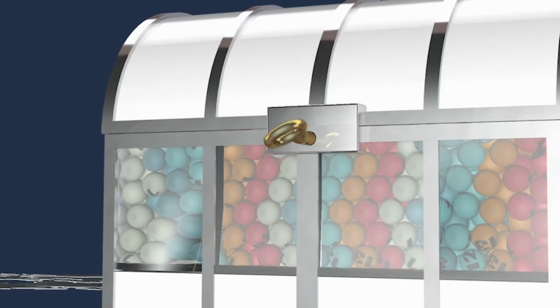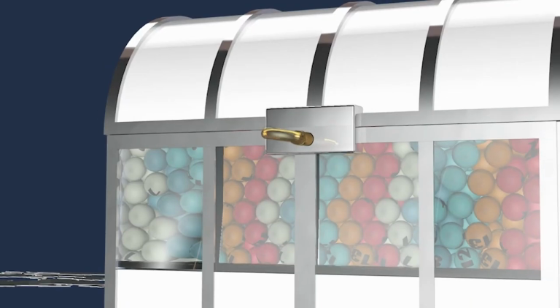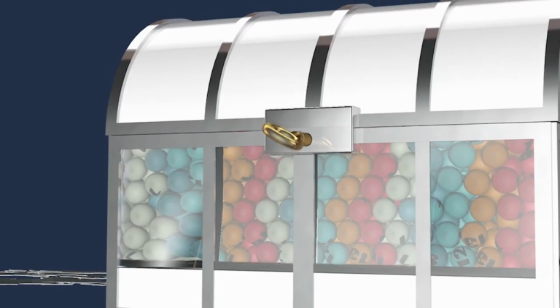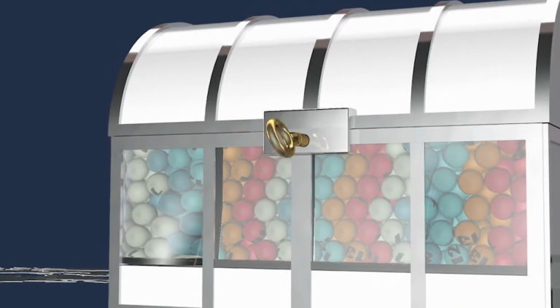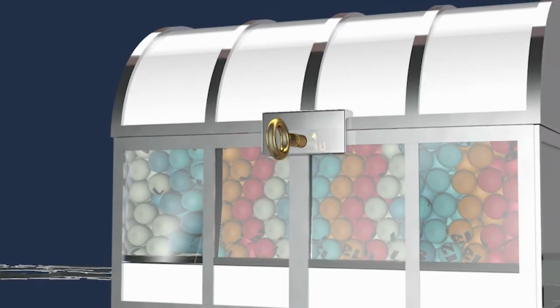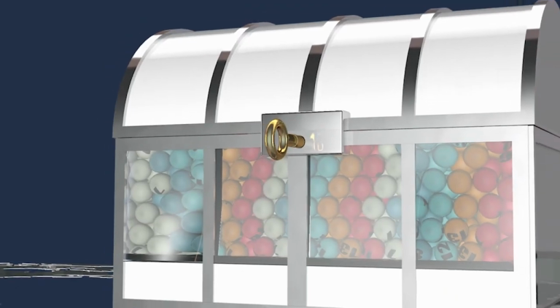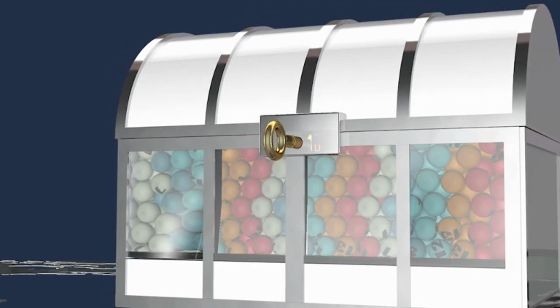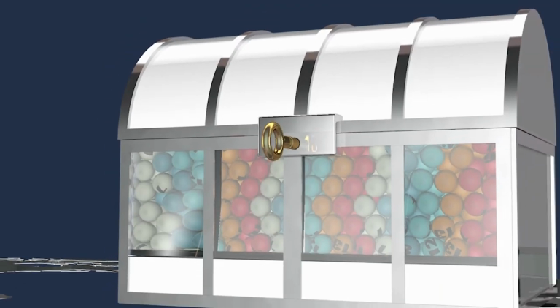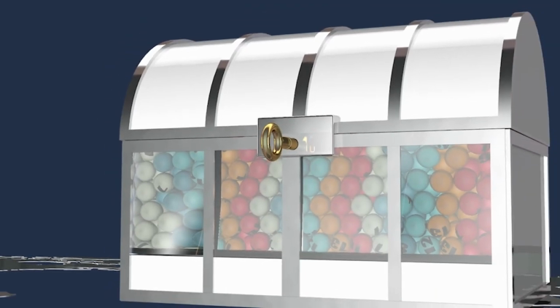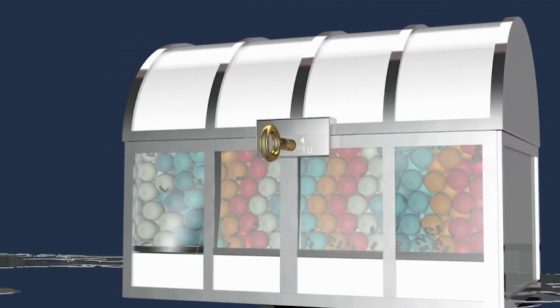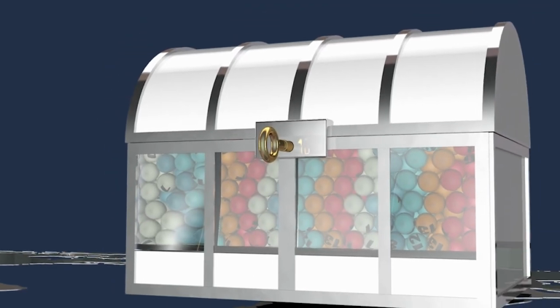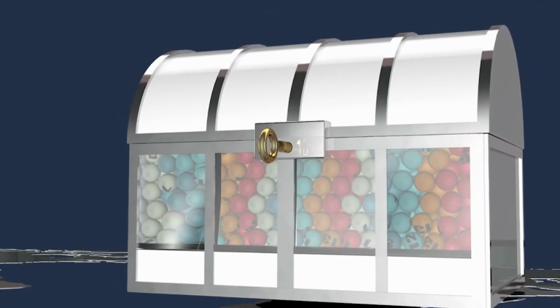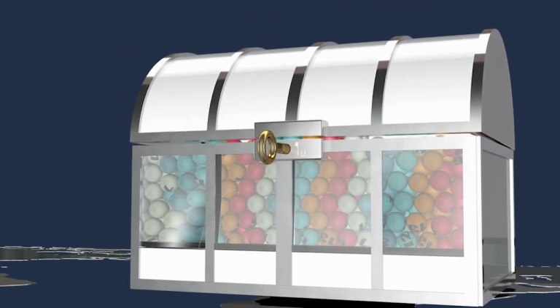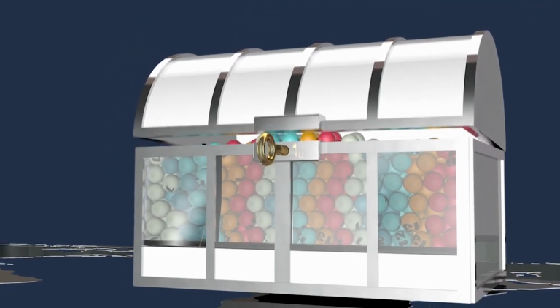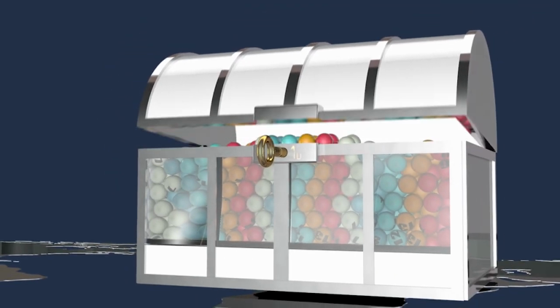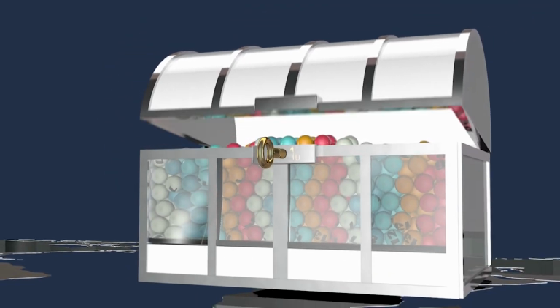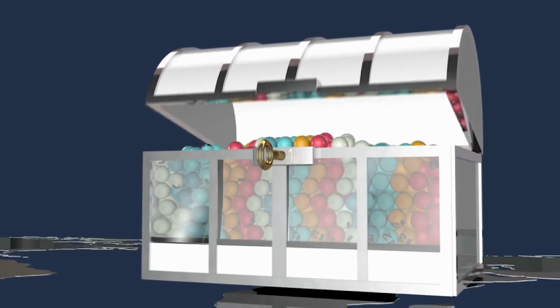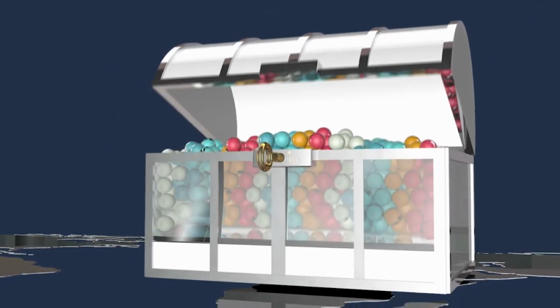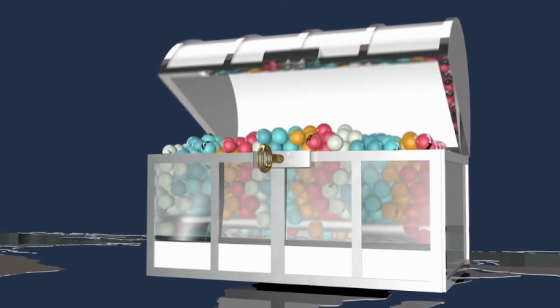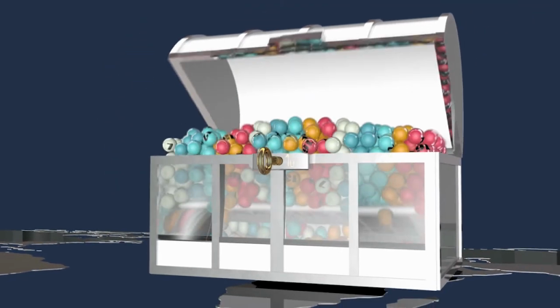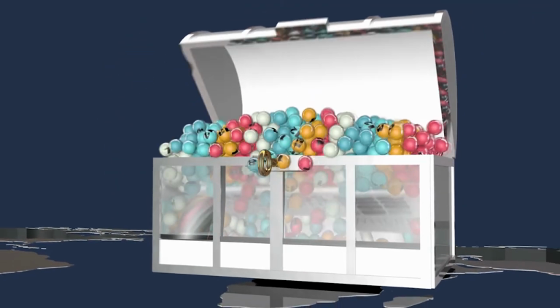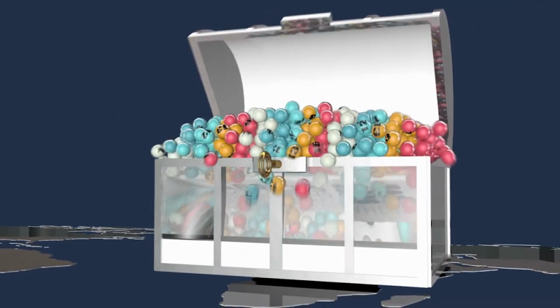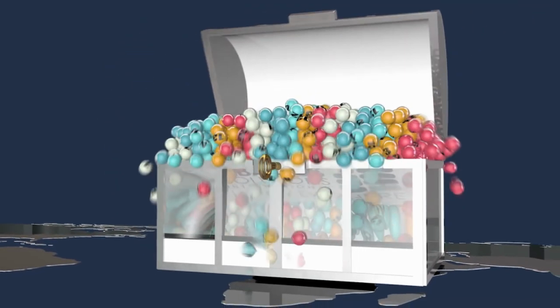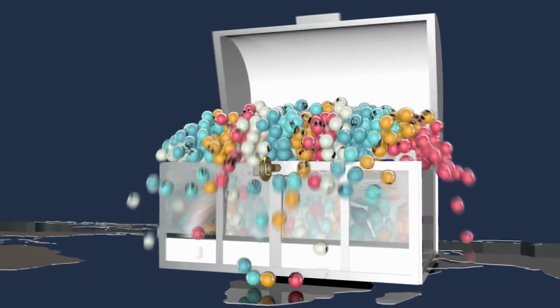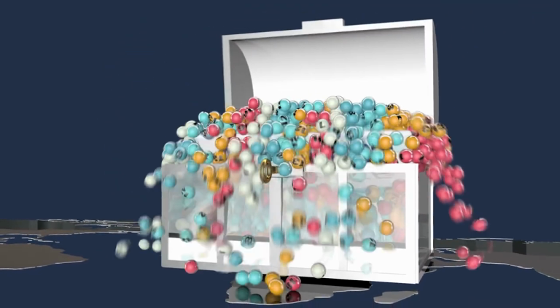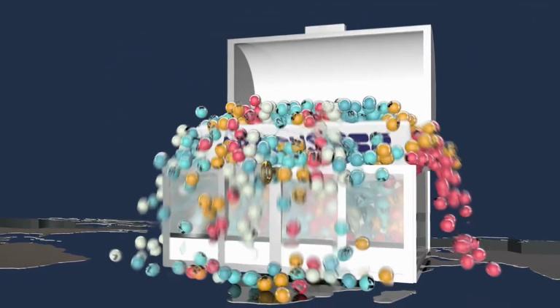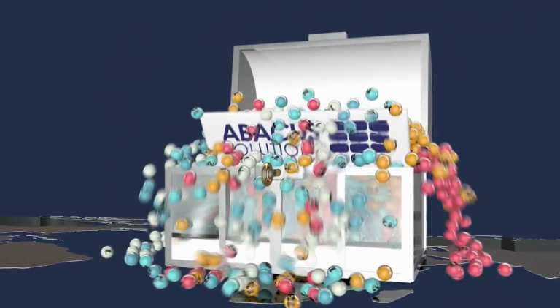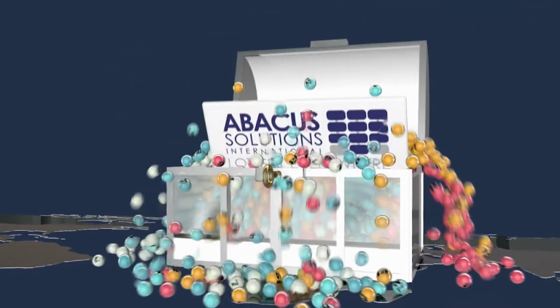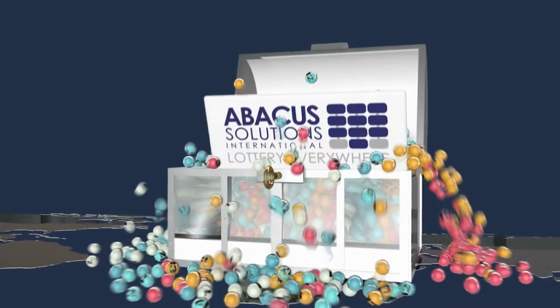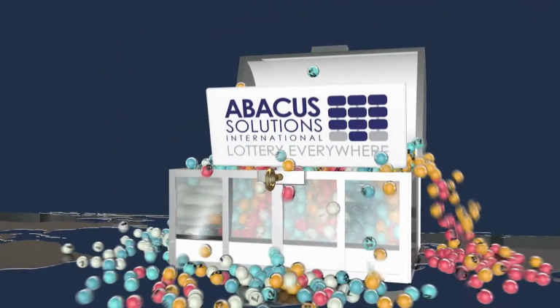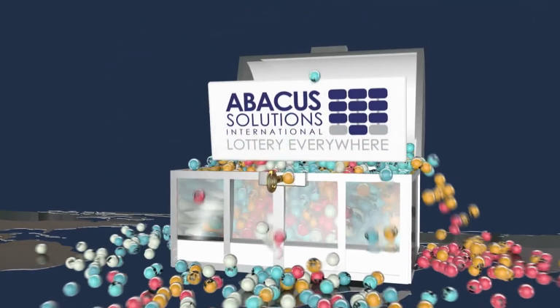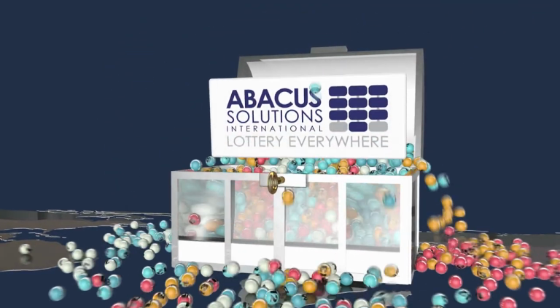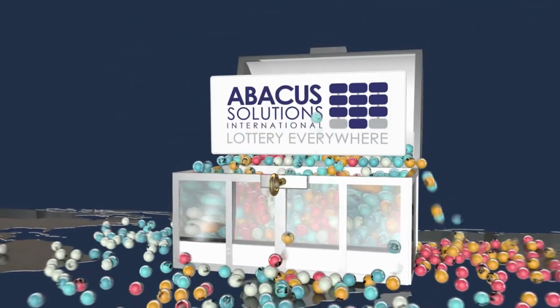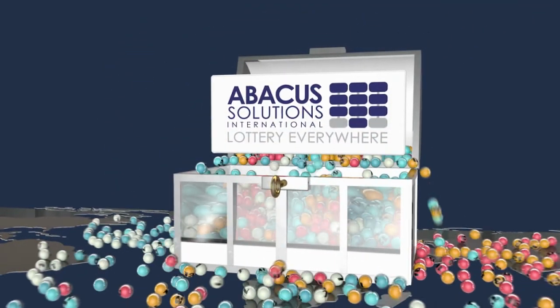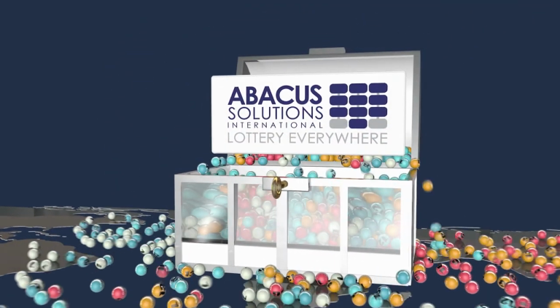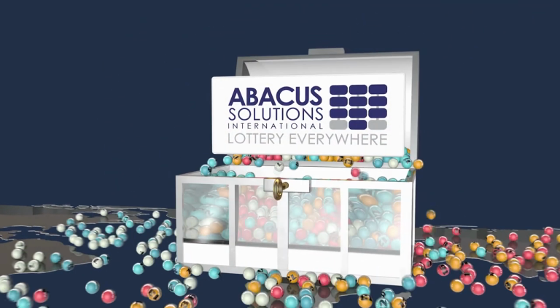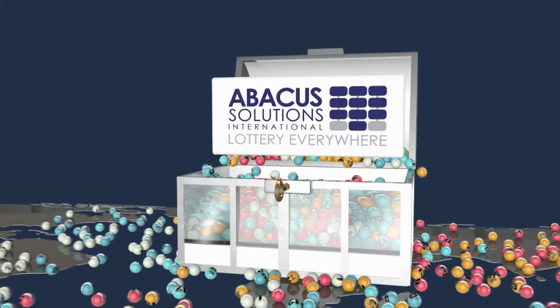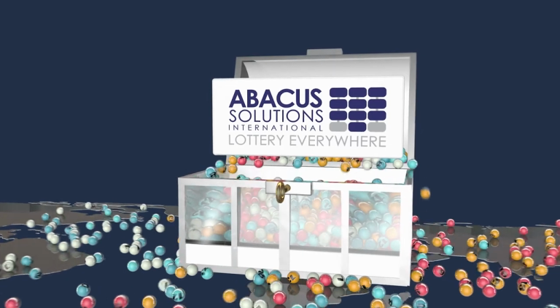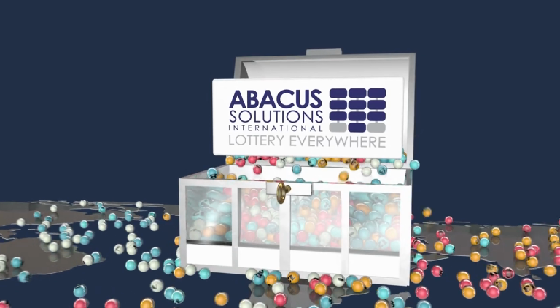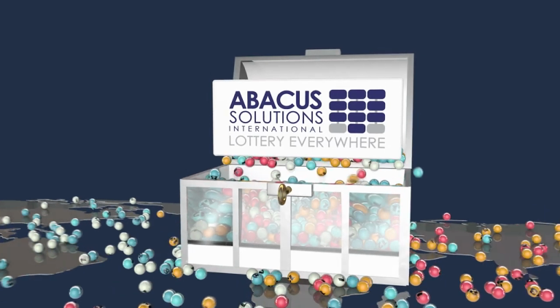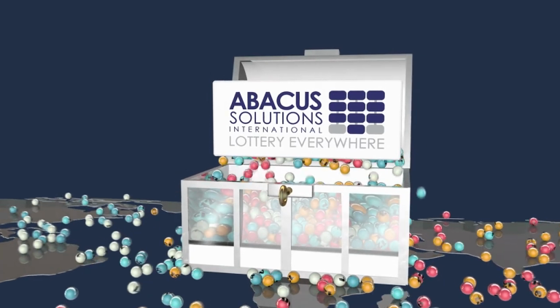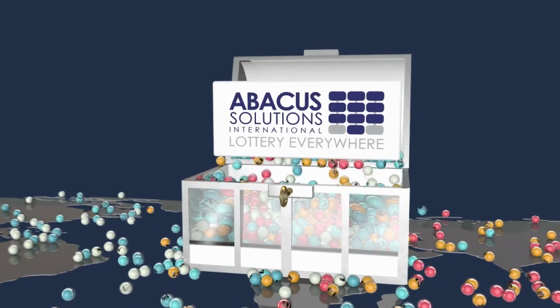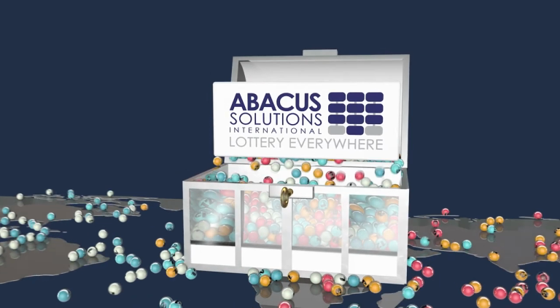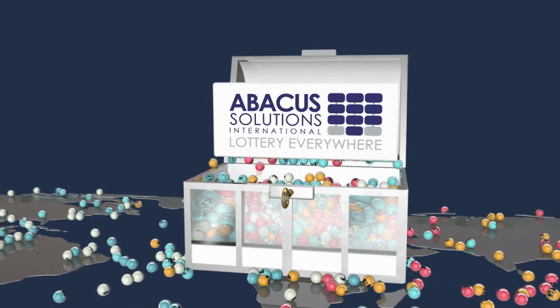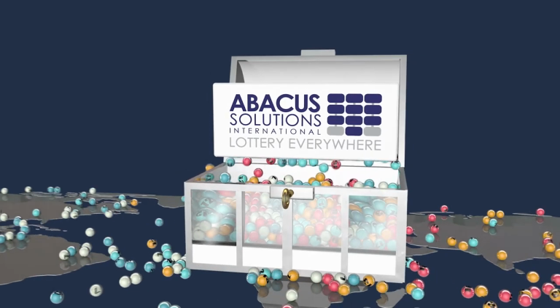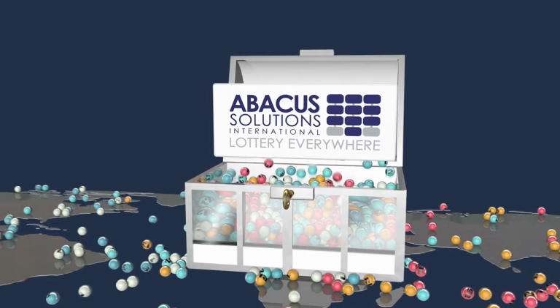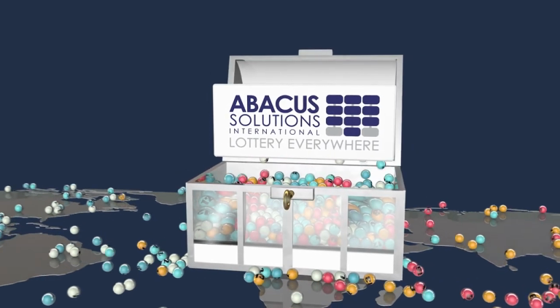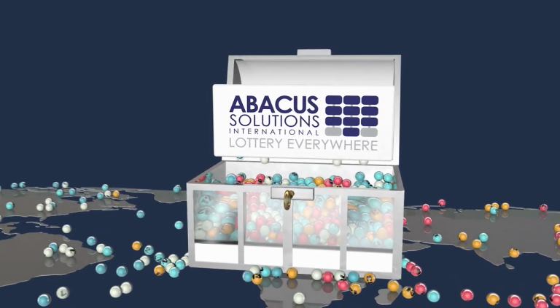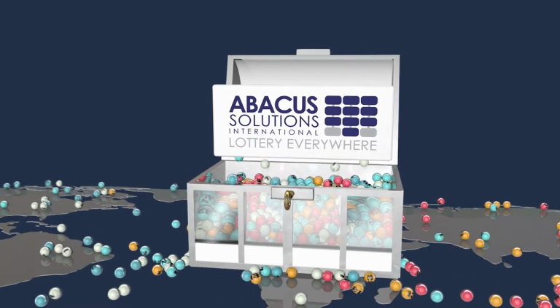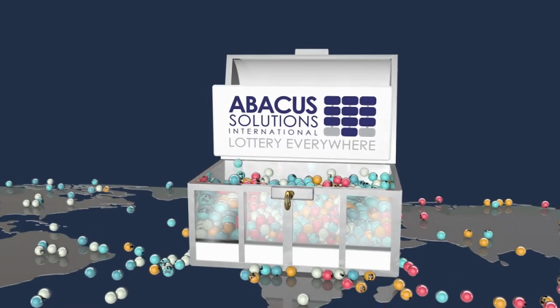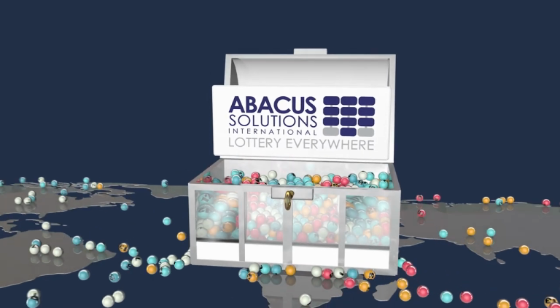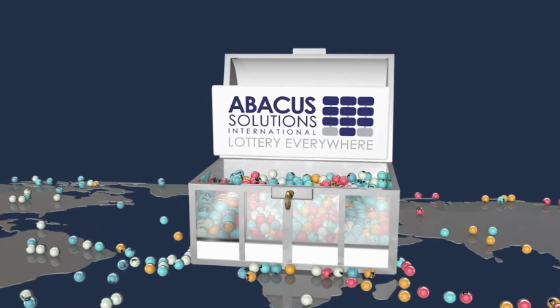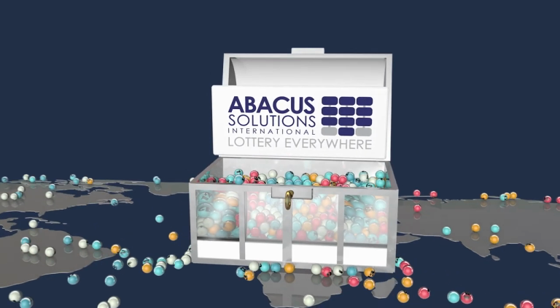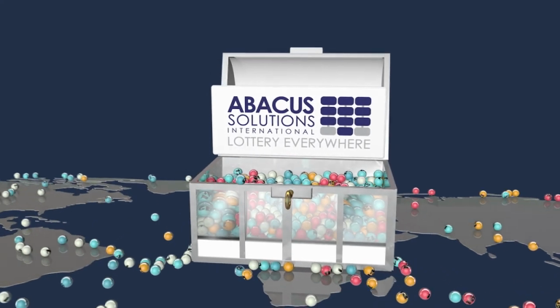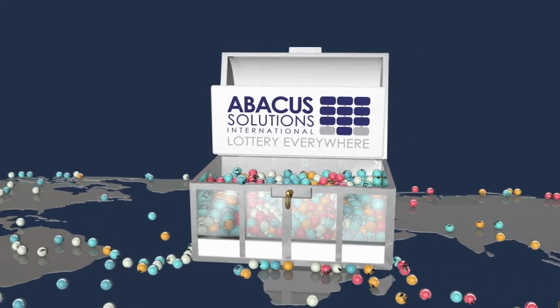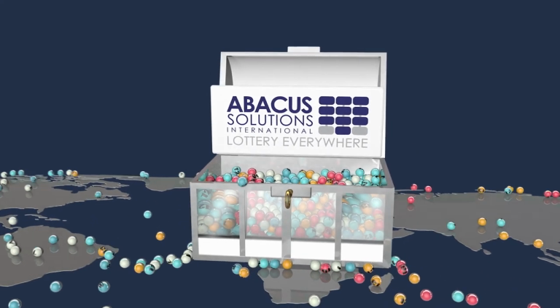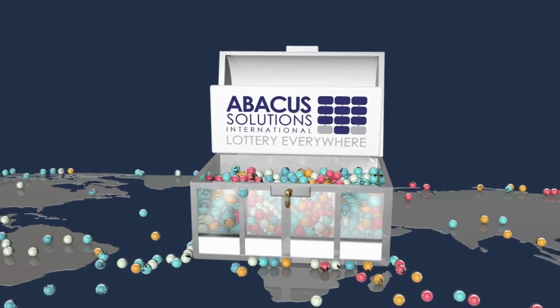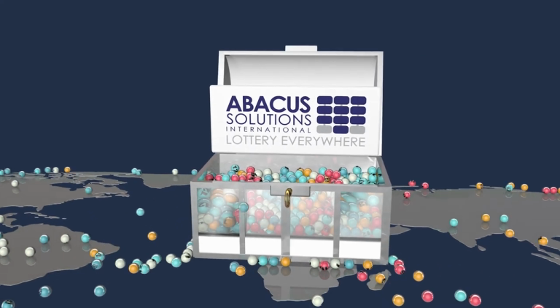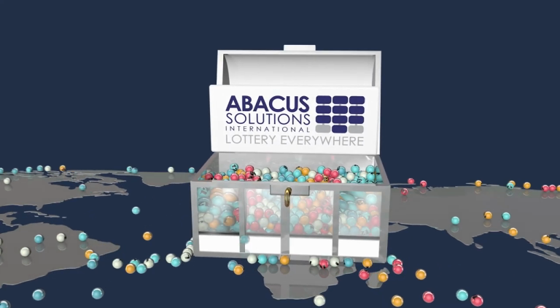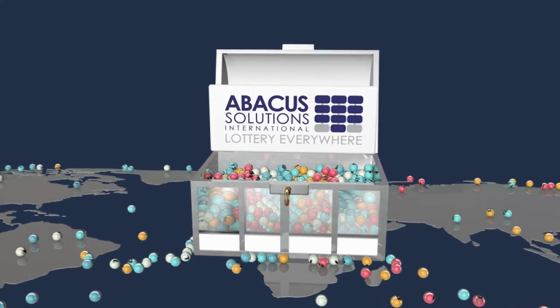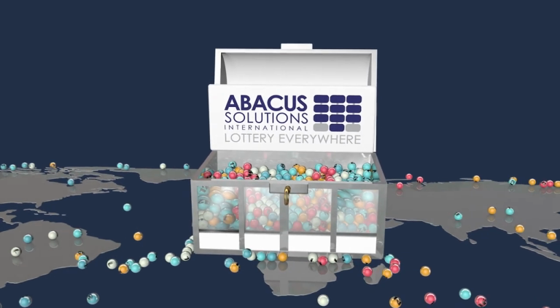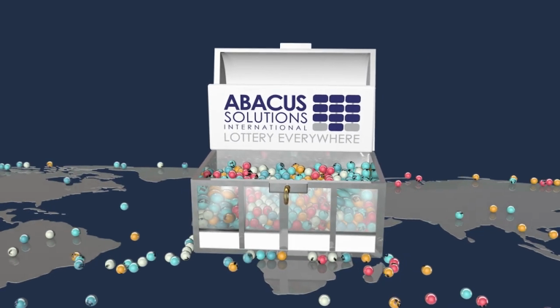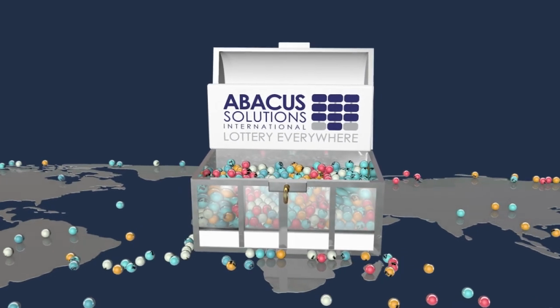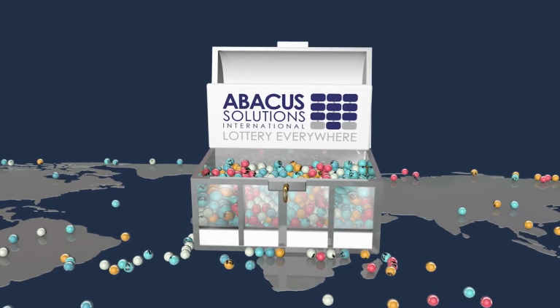Unlock the full potential of your lottery, with lottery everywhere. Only from Abacus Solutions.